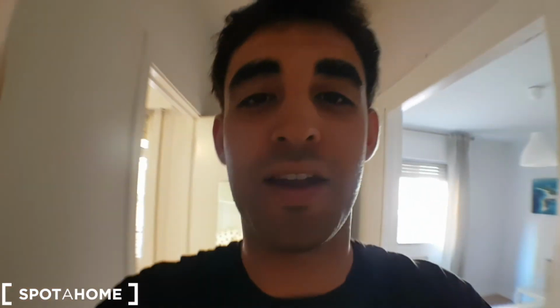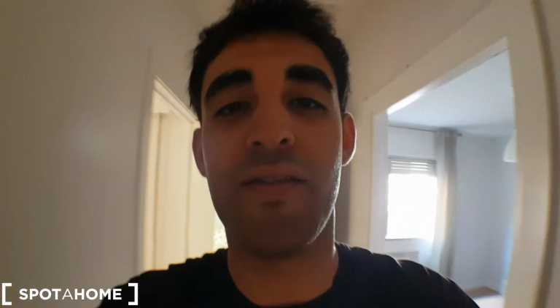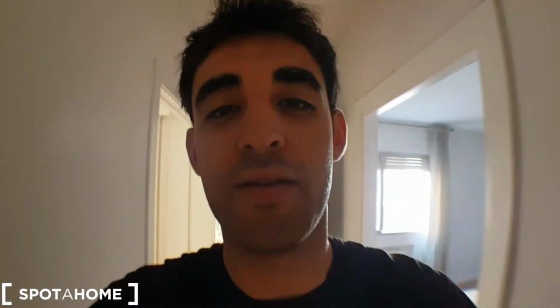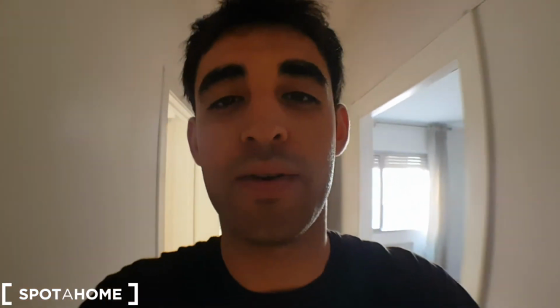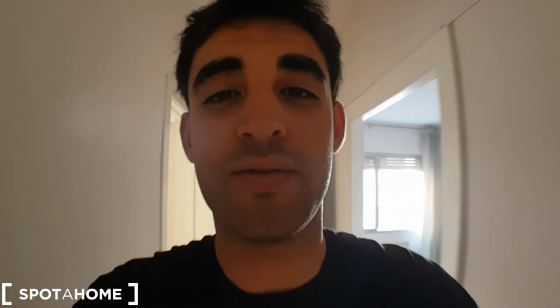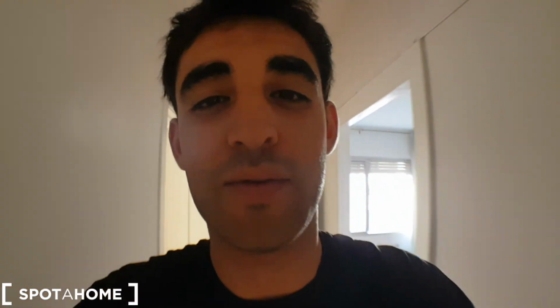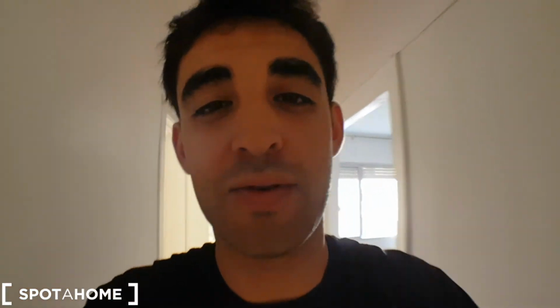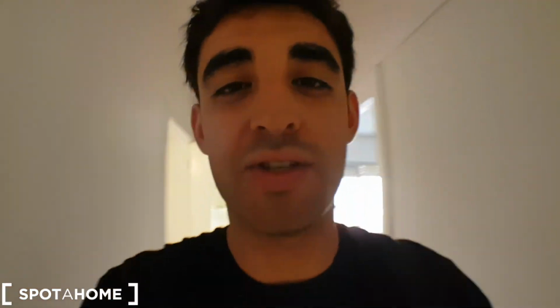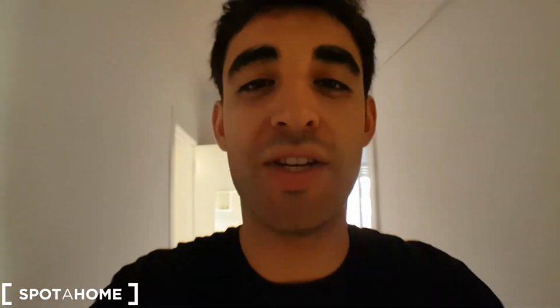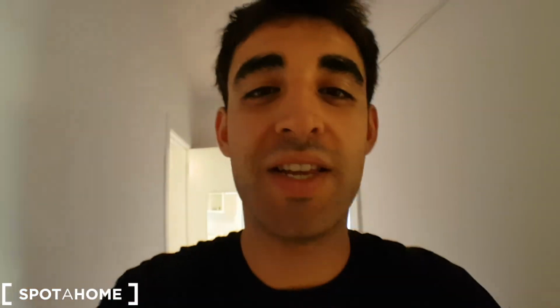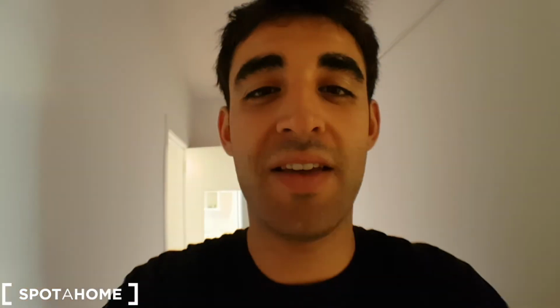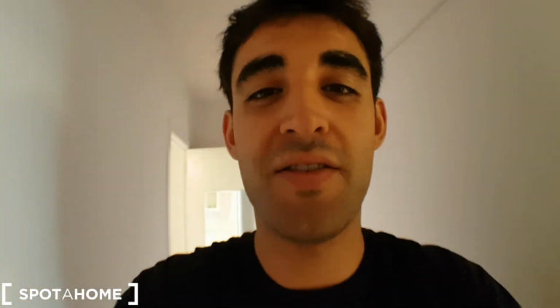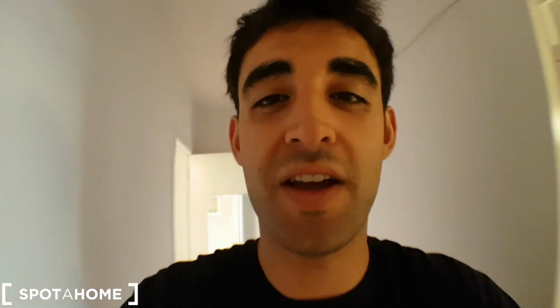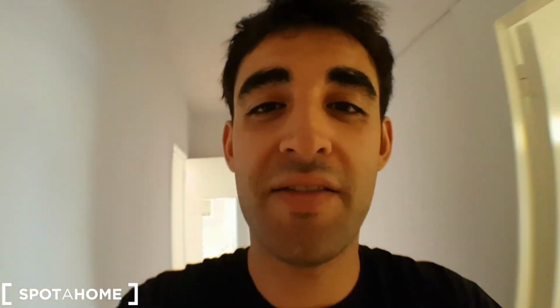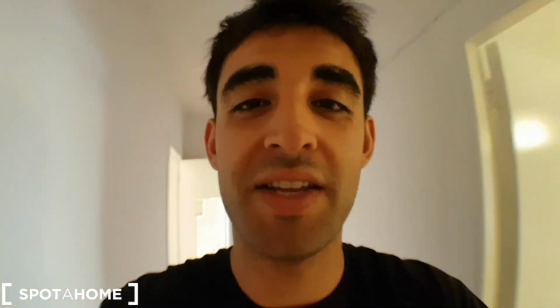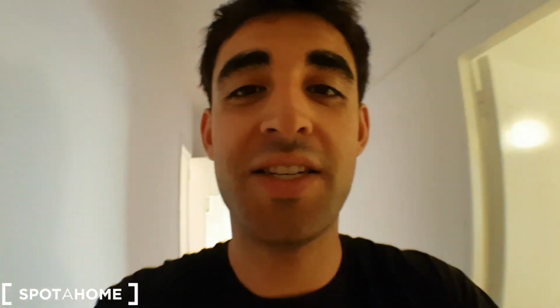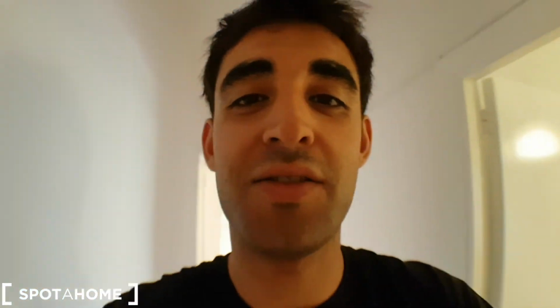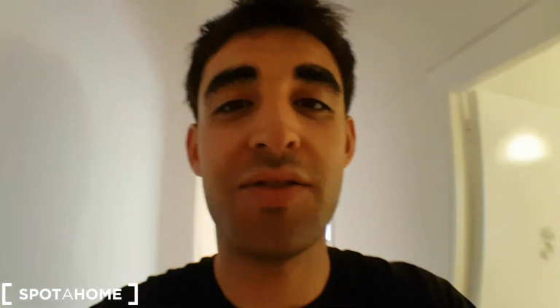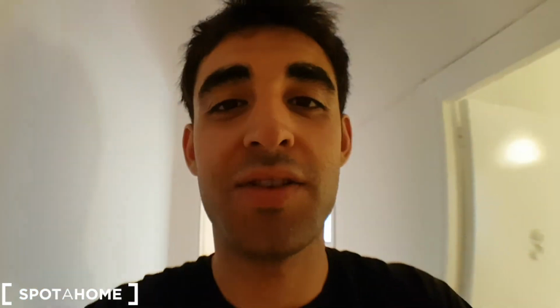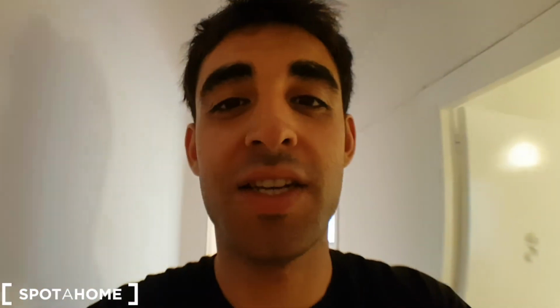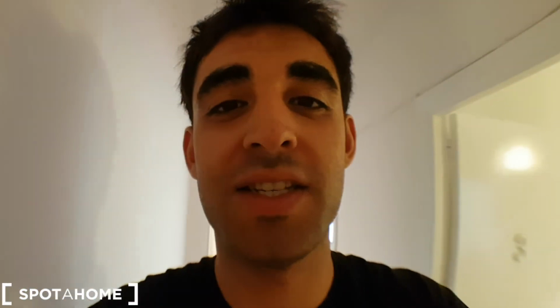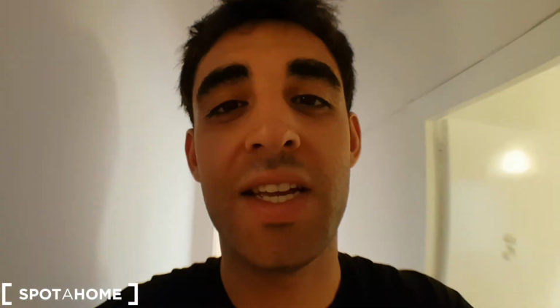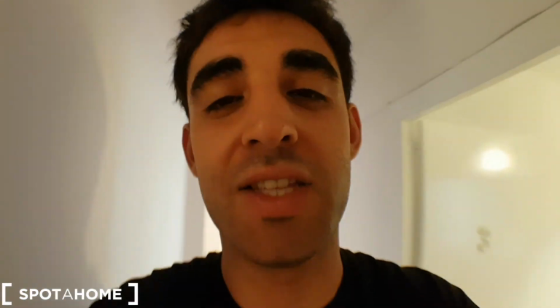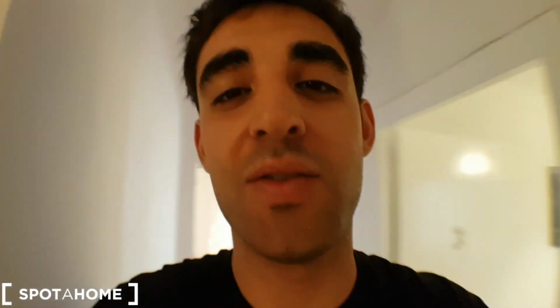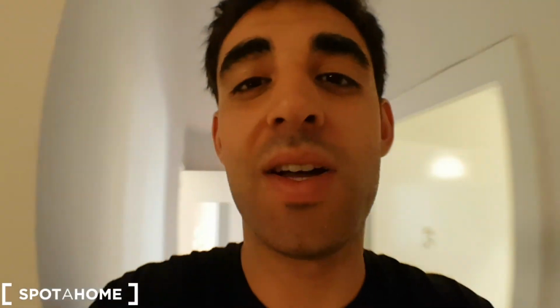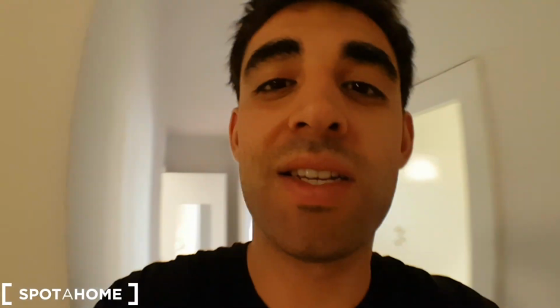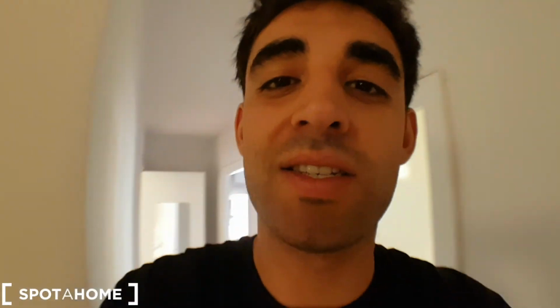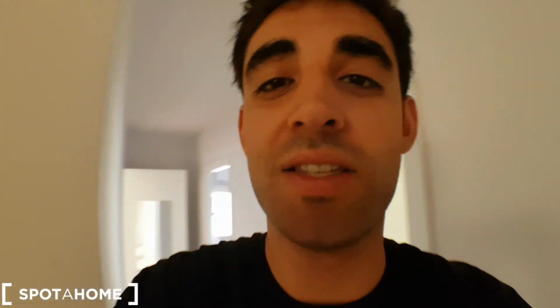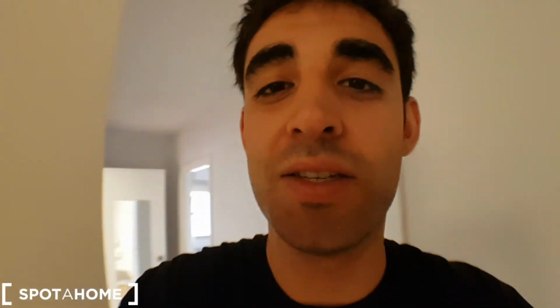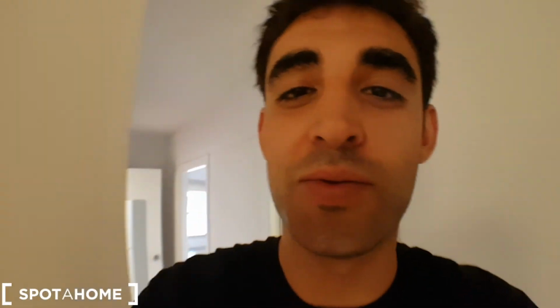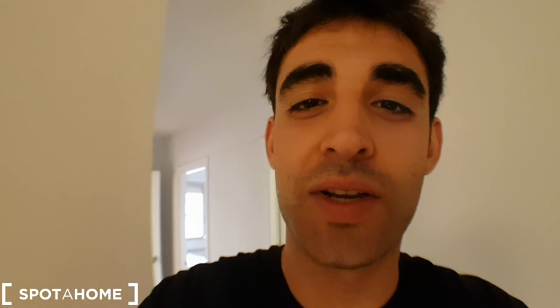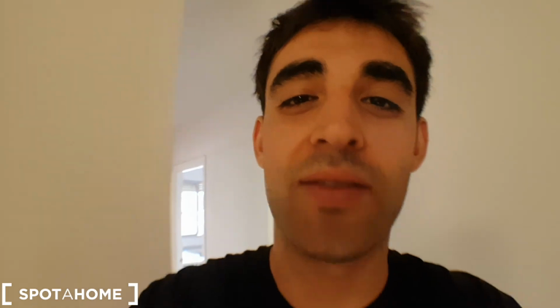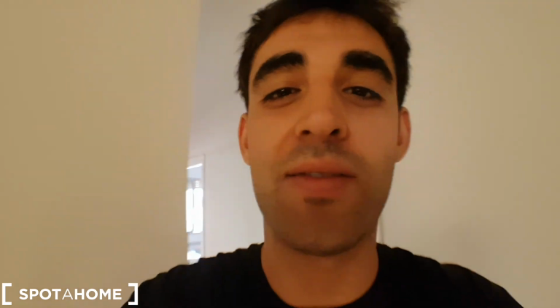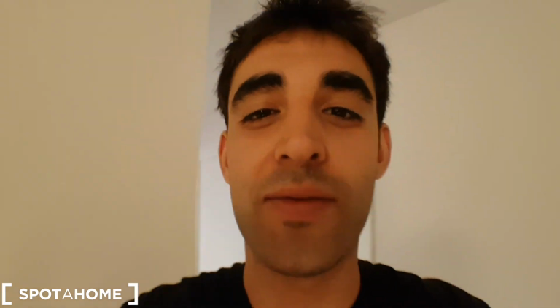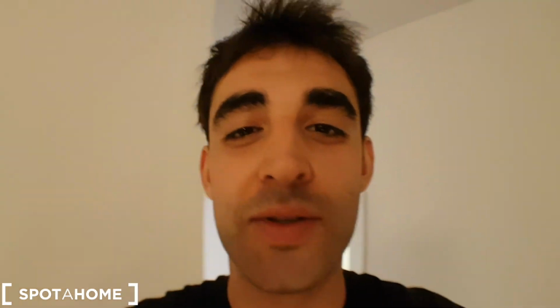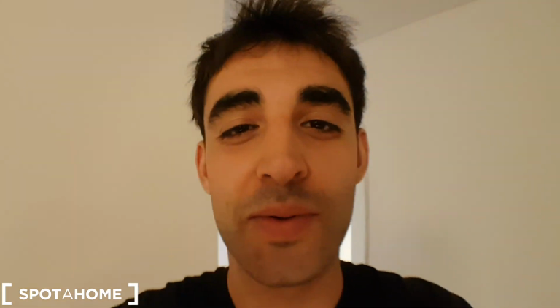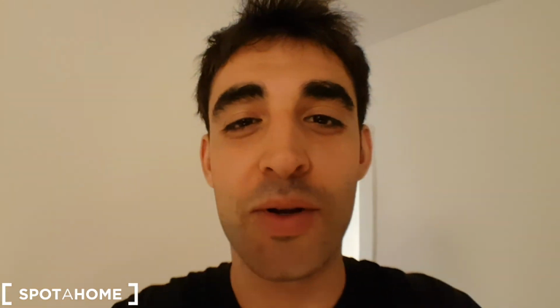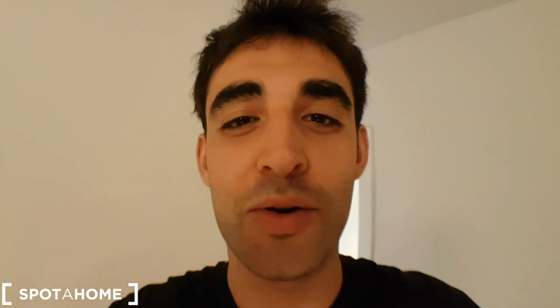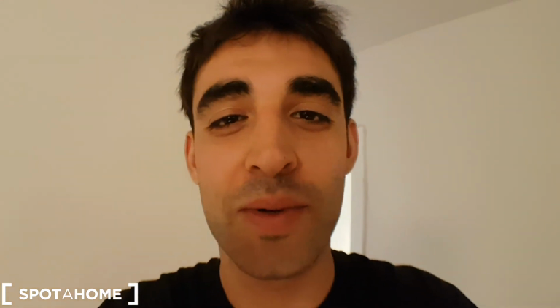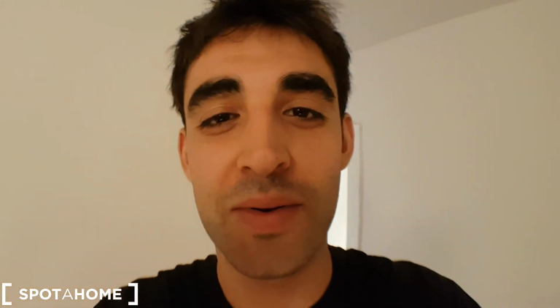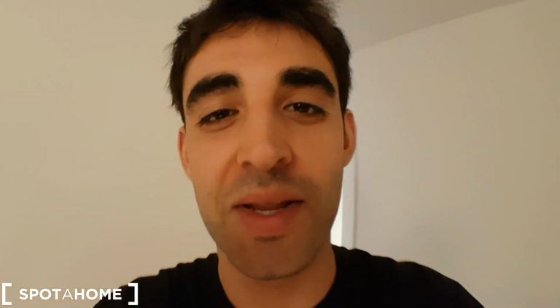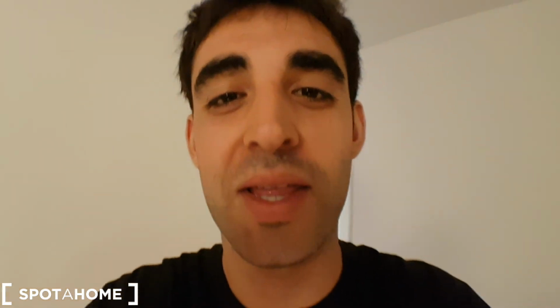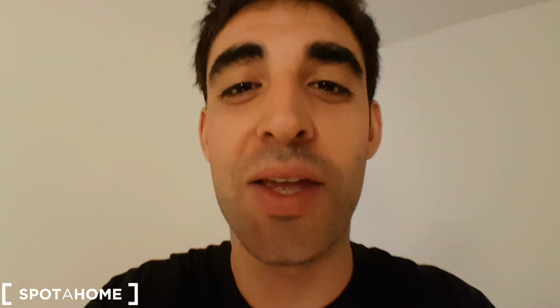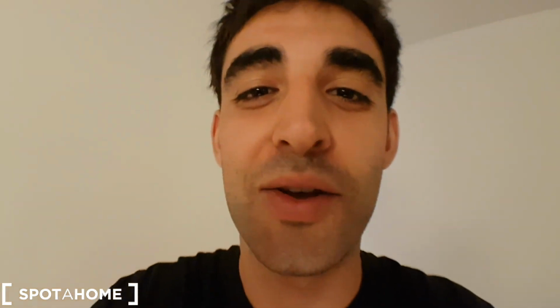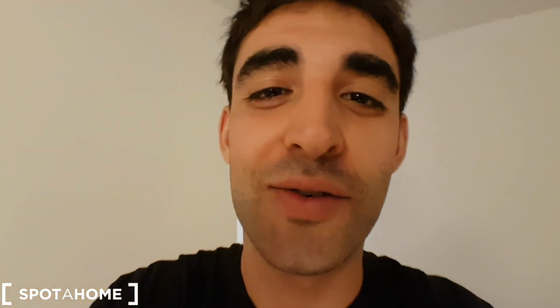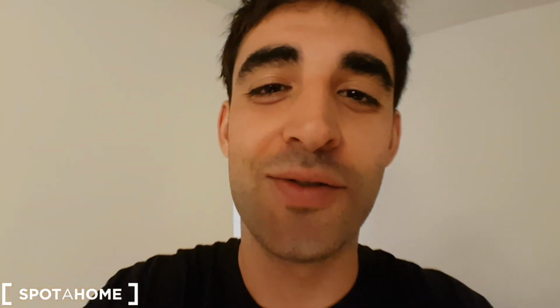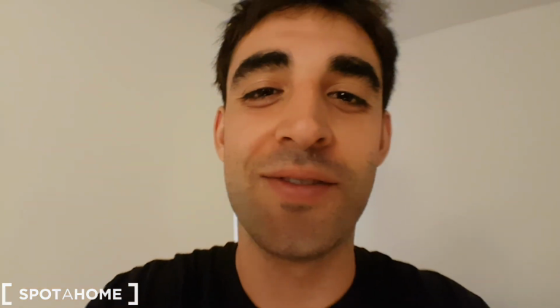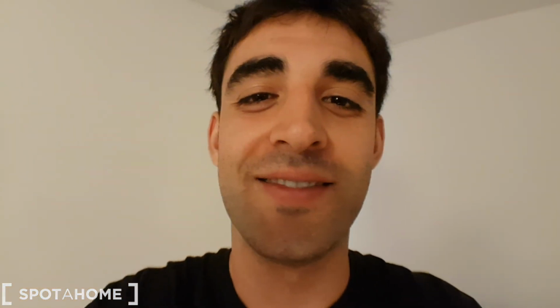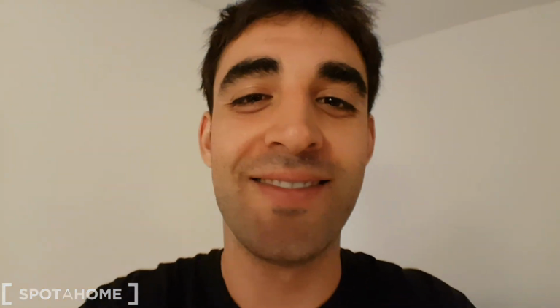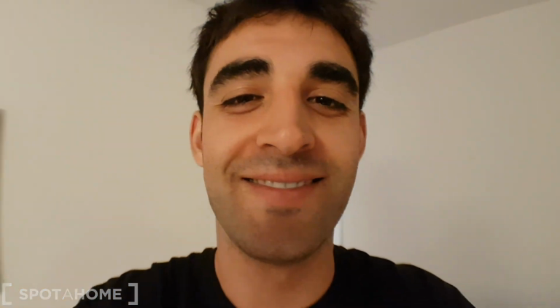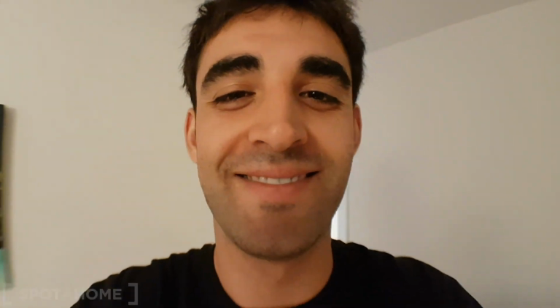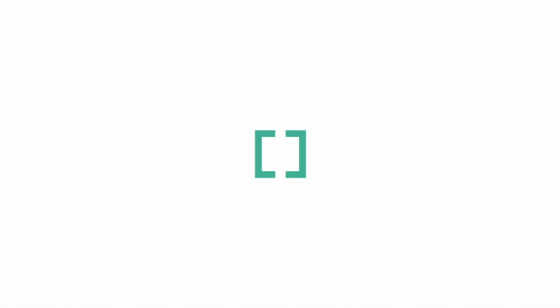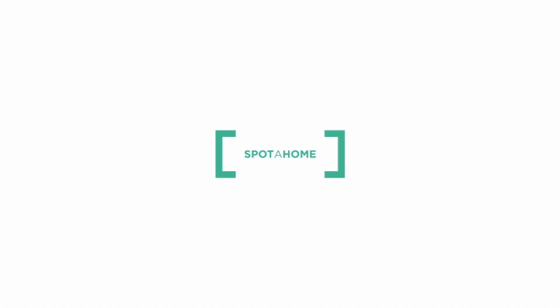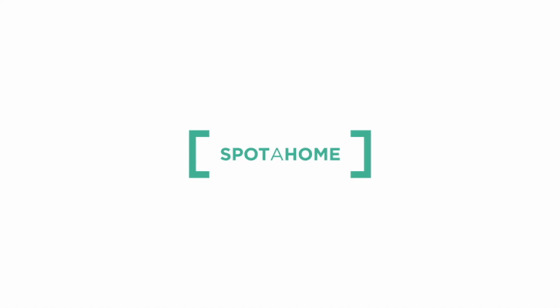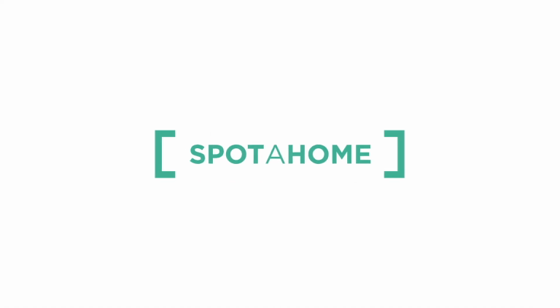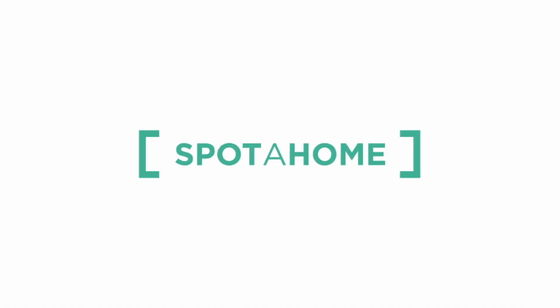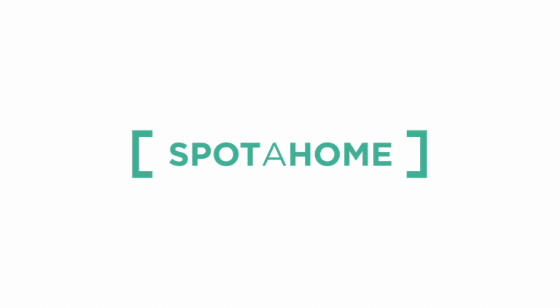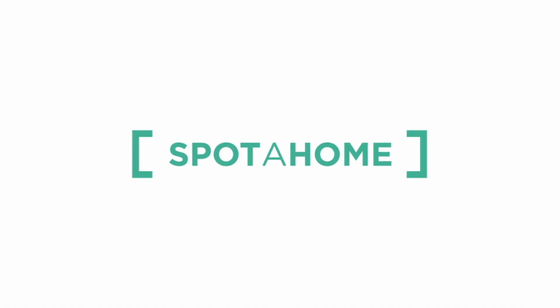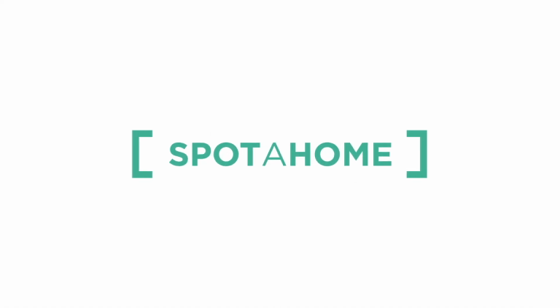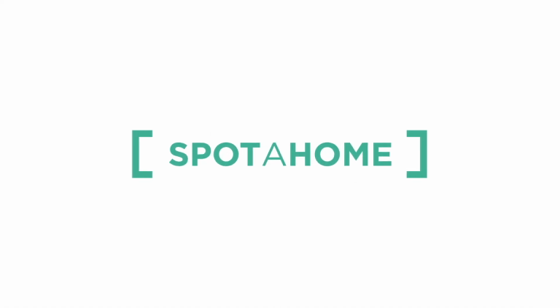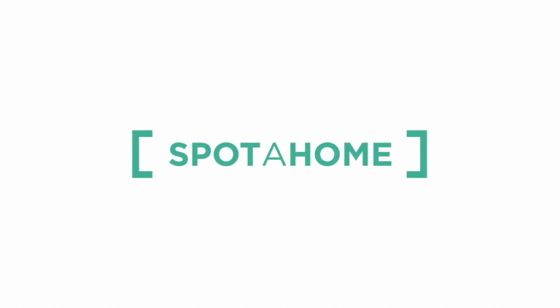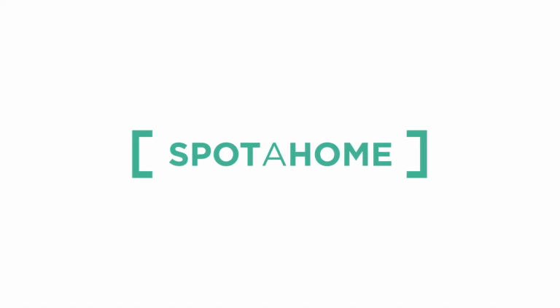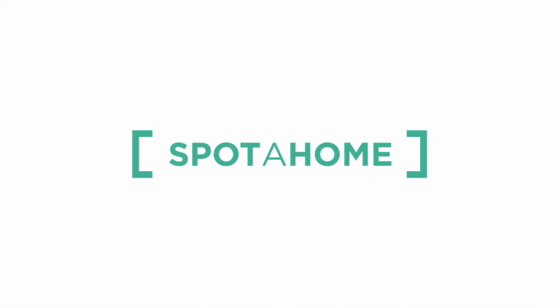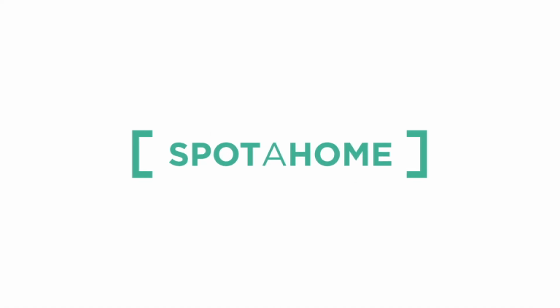Thank you very much for watching. If you have any questions, don't hesitate to contact us. This was Javi from Sportat Home Madrid — thank you.